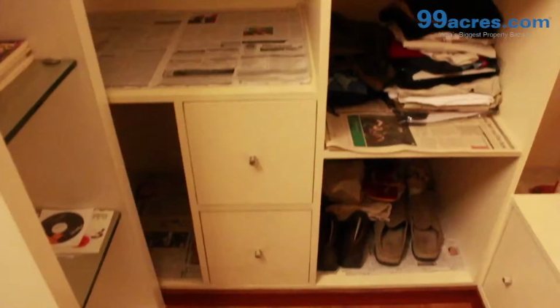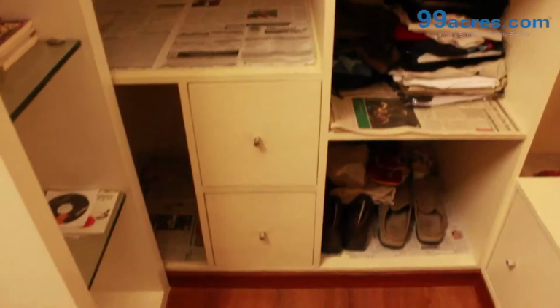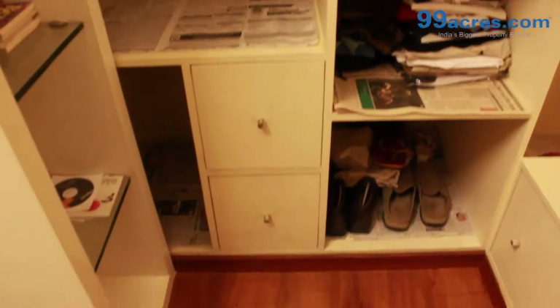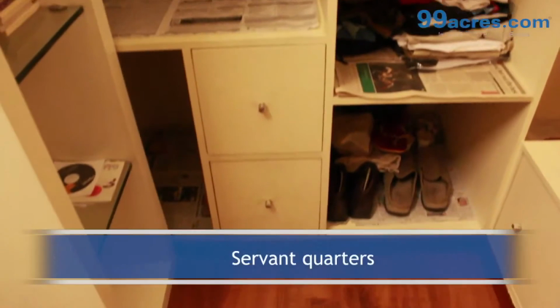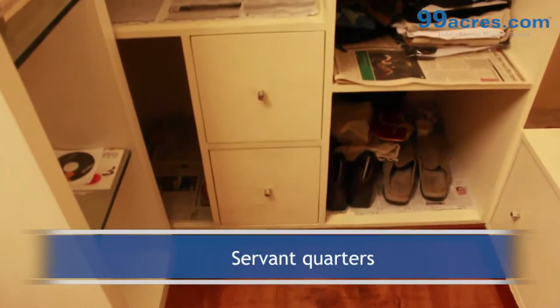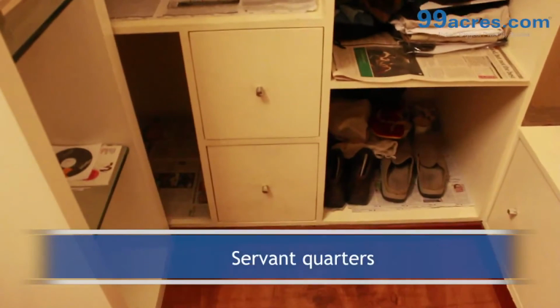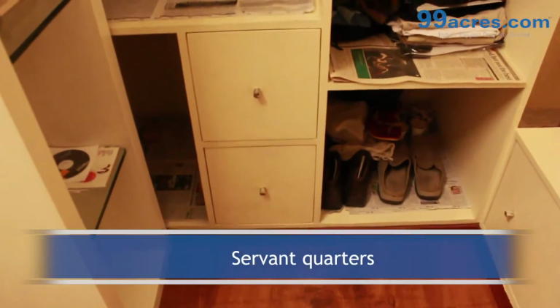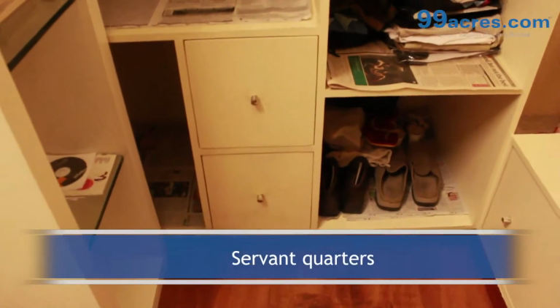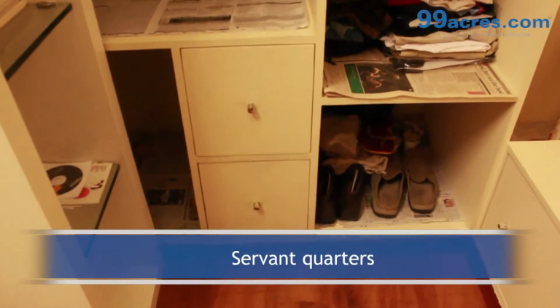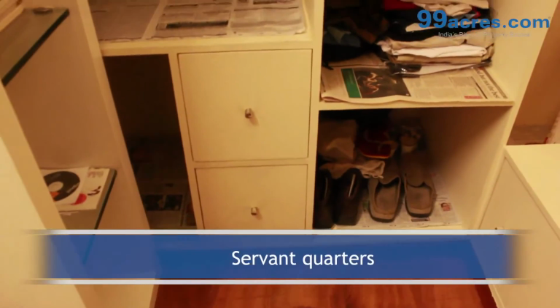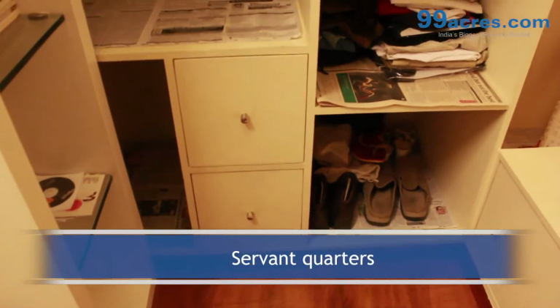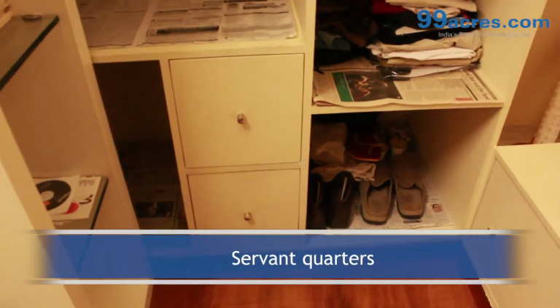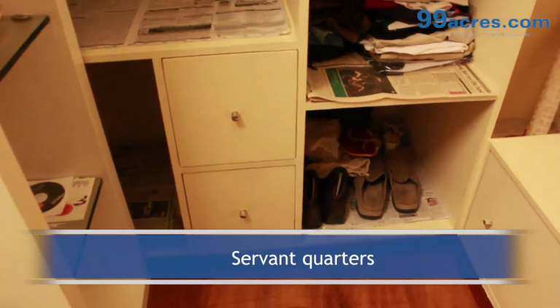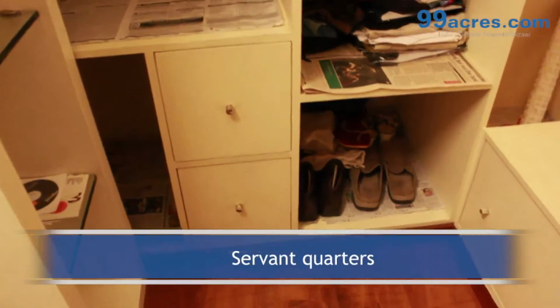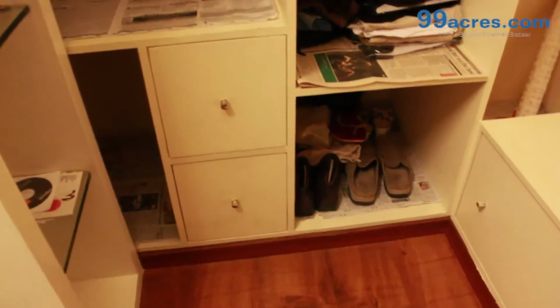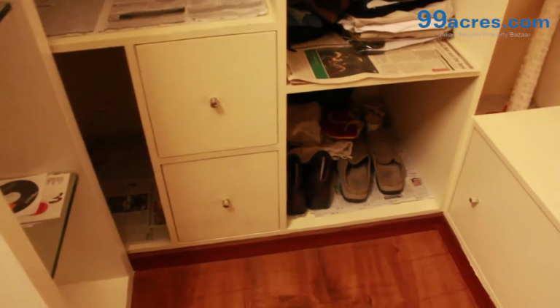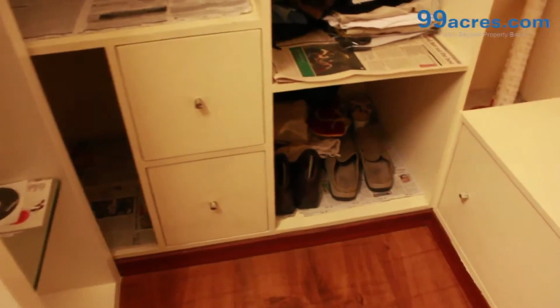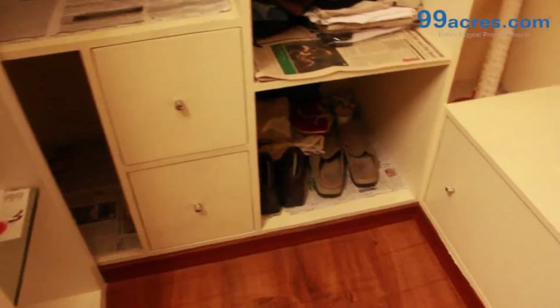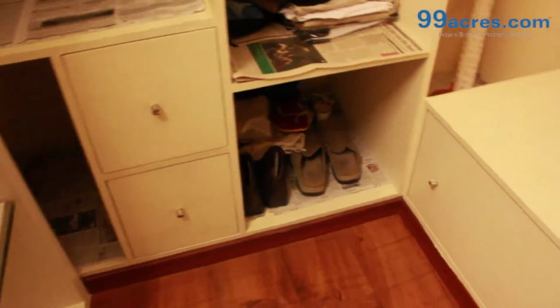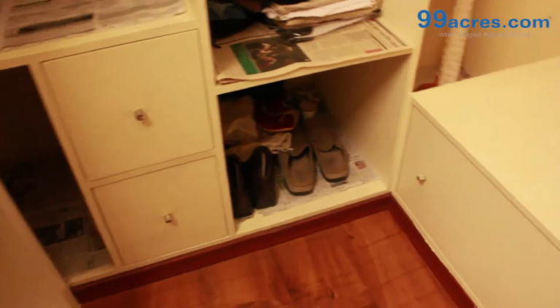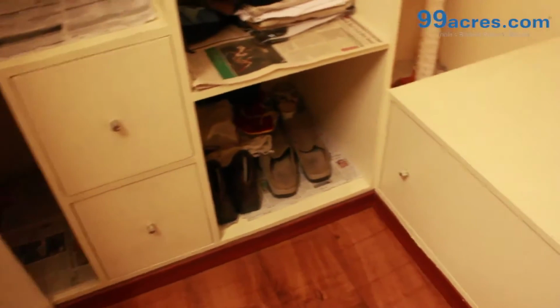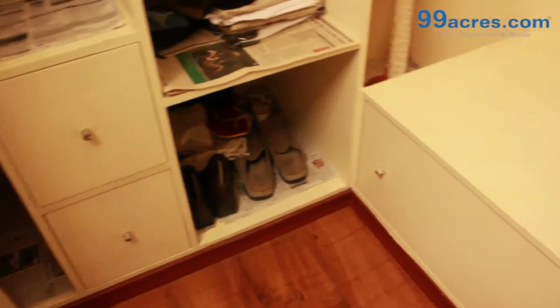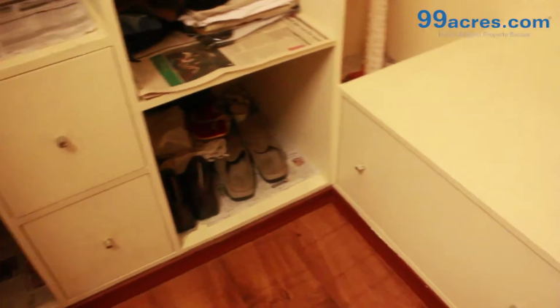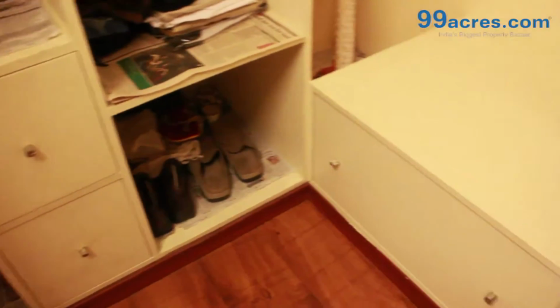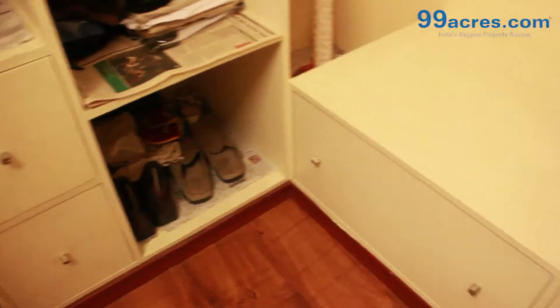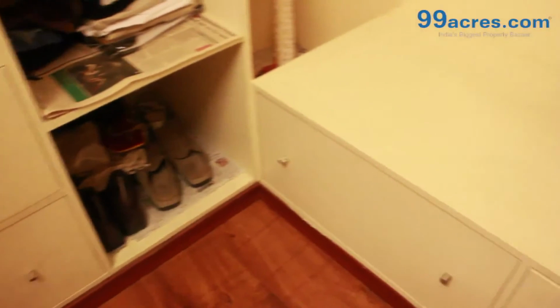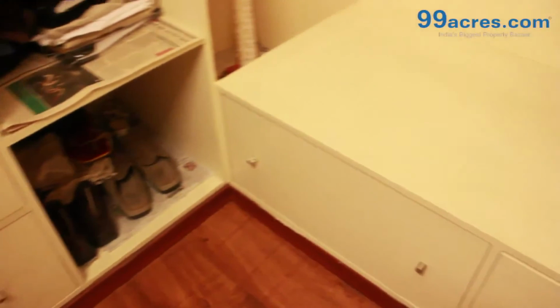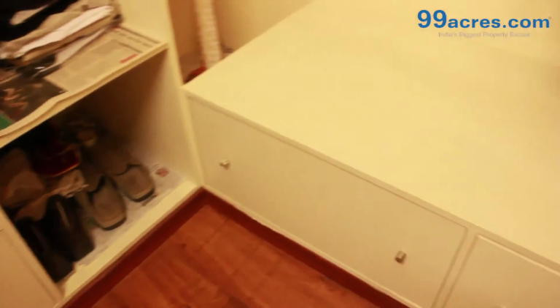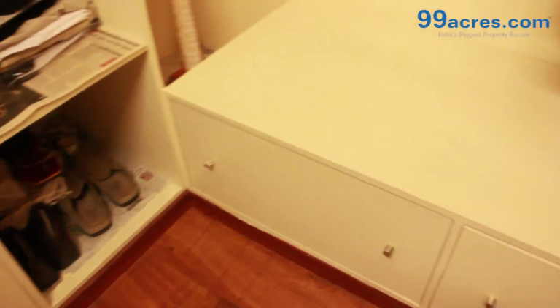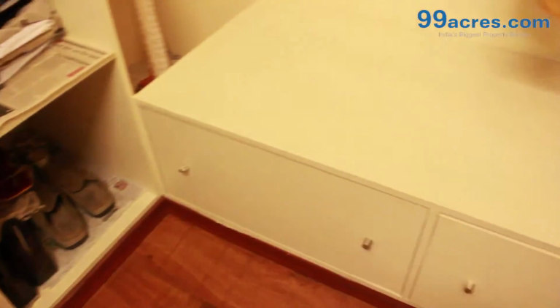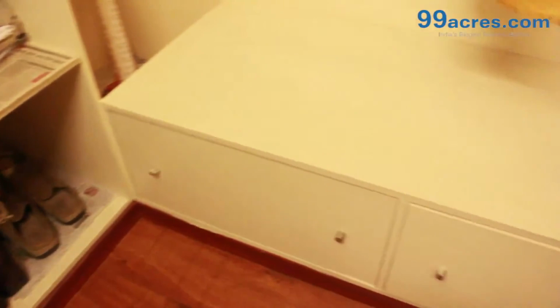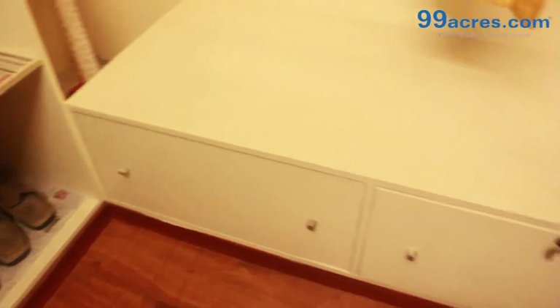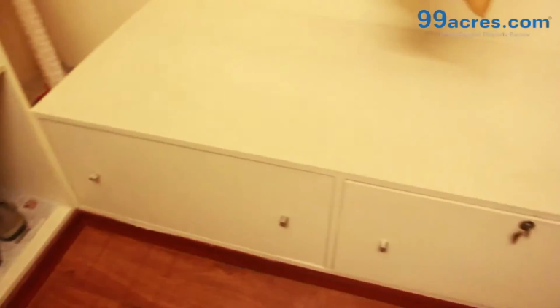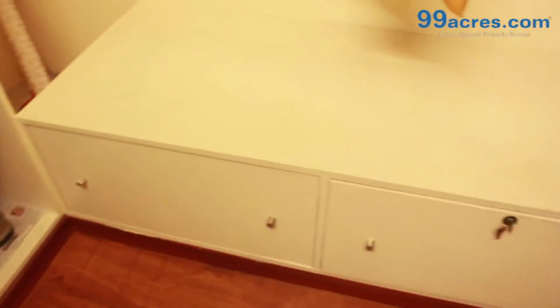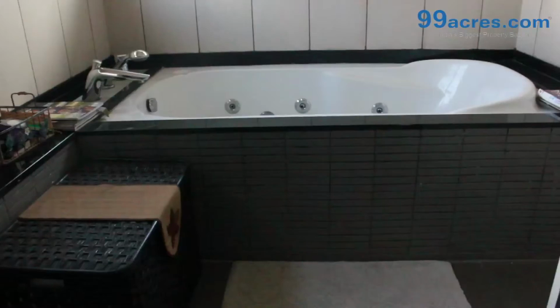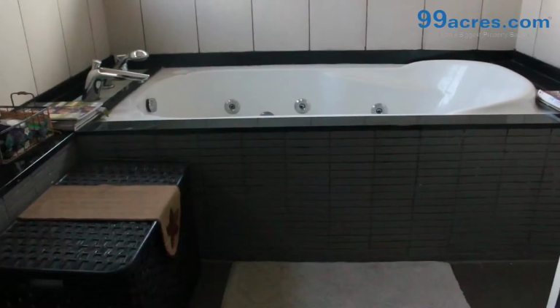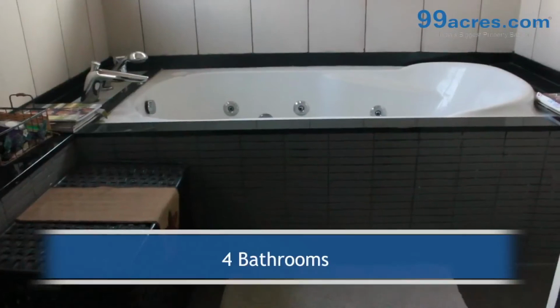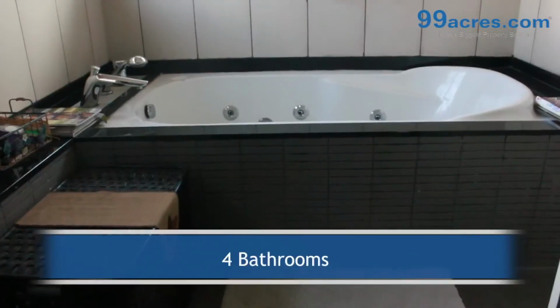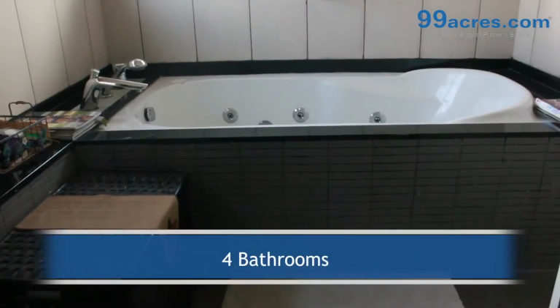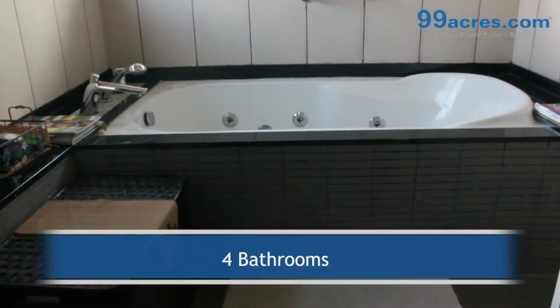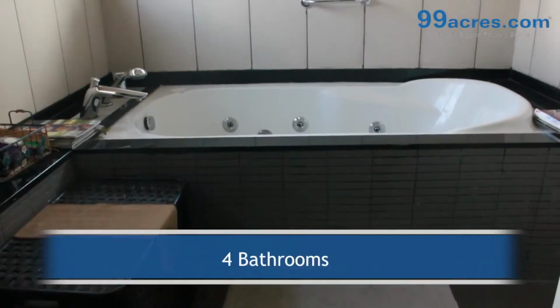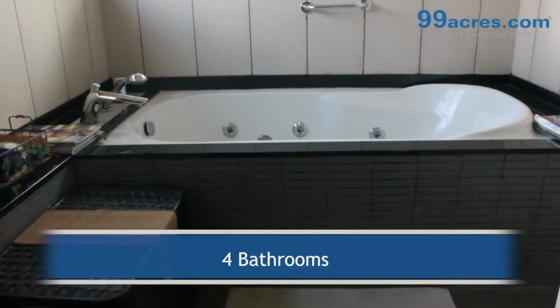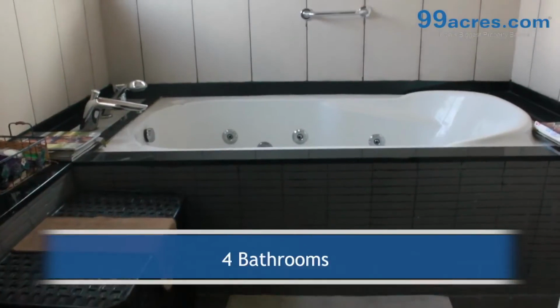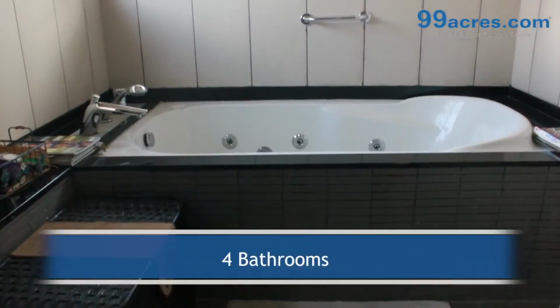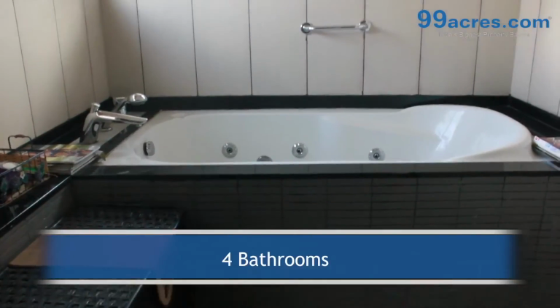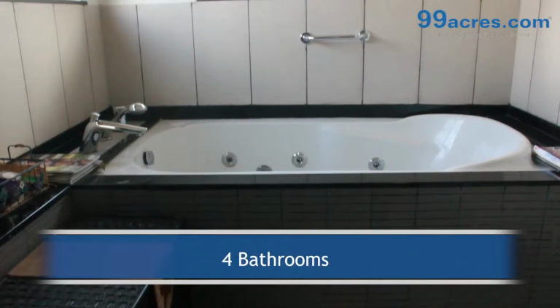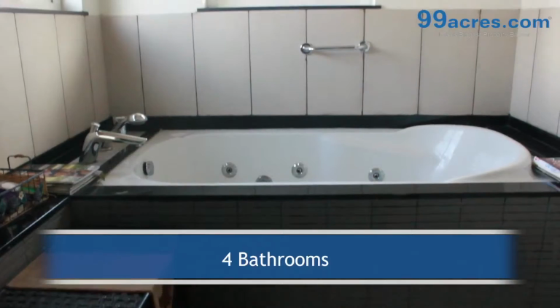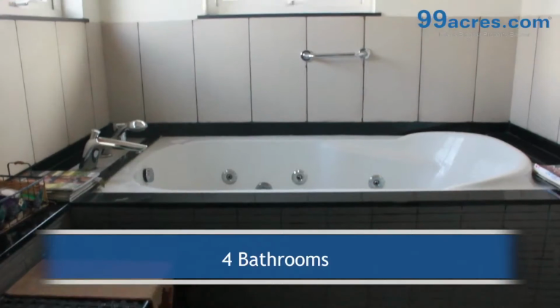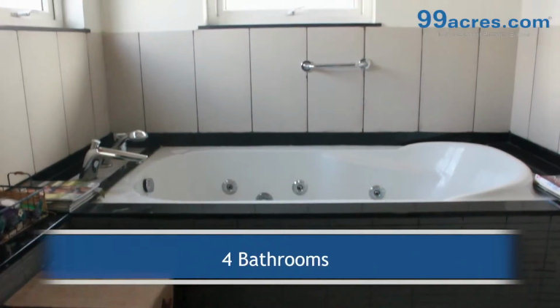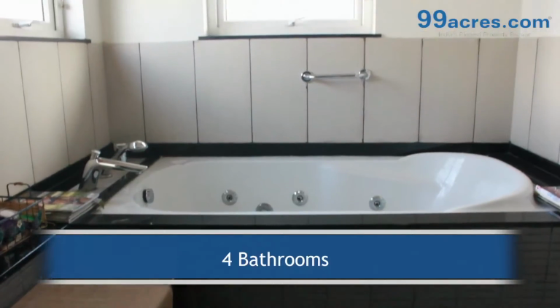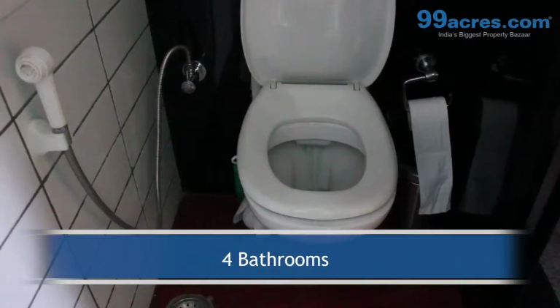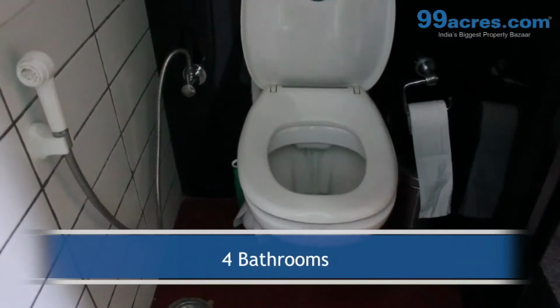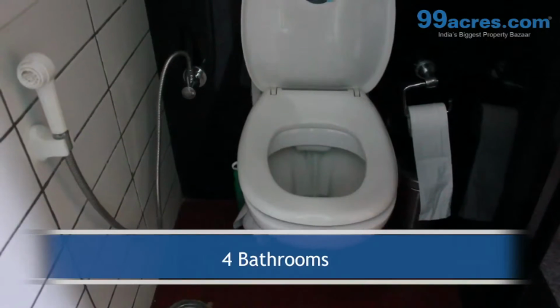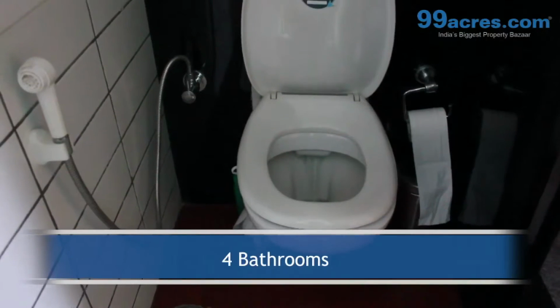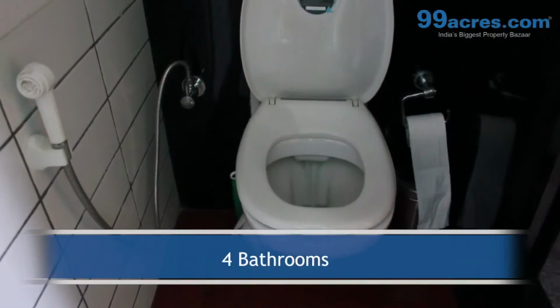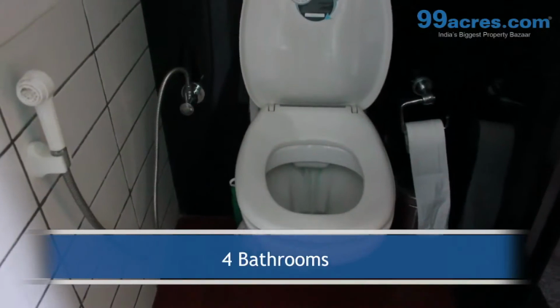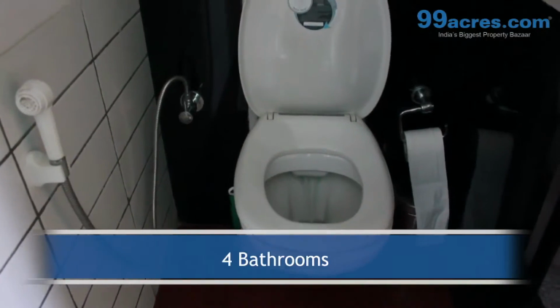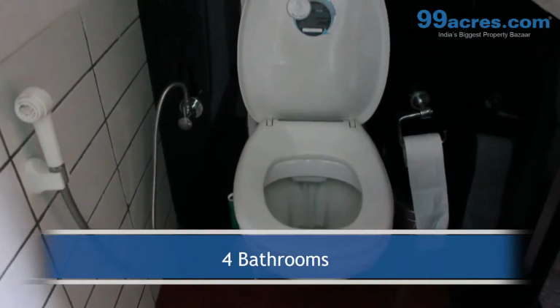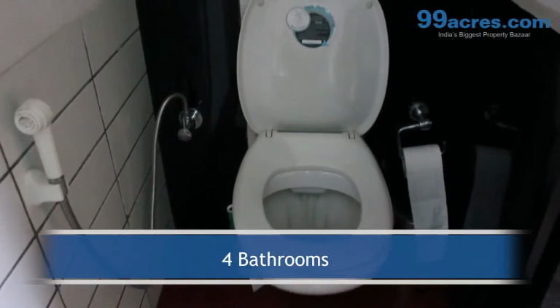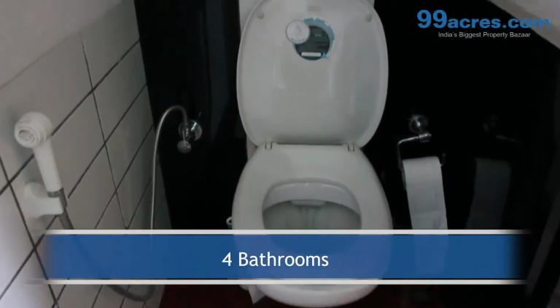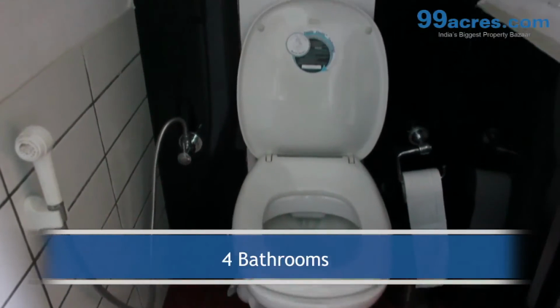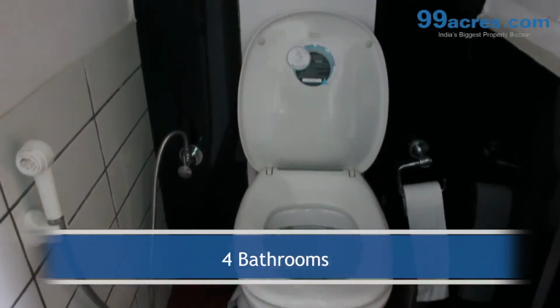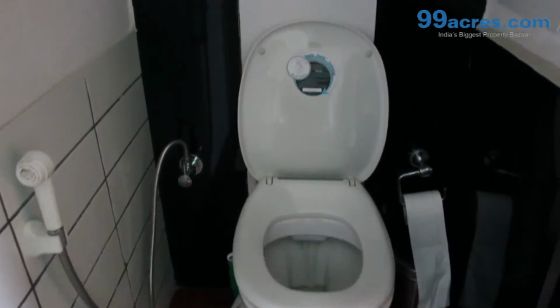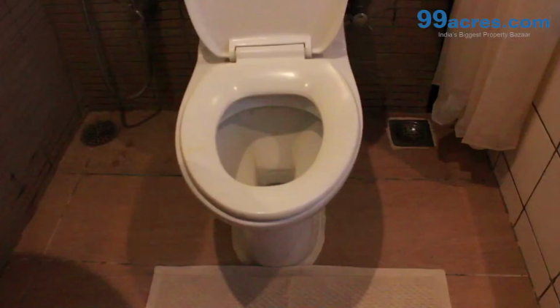There is a separate servant quarters with its own toilet. The apartment has 4 bathrooms — 1 common and 3 attached.